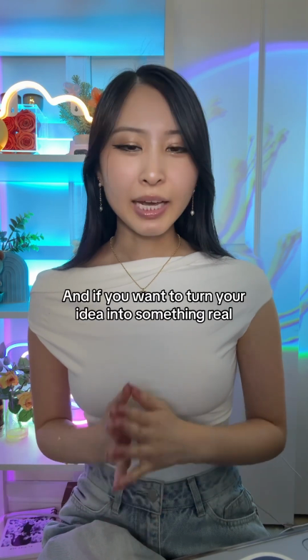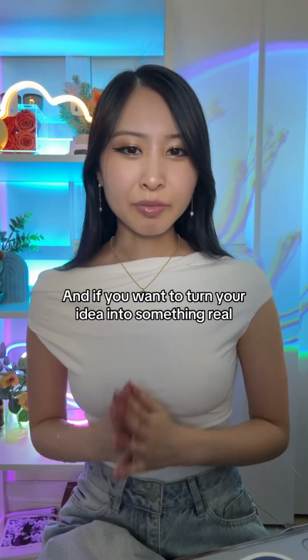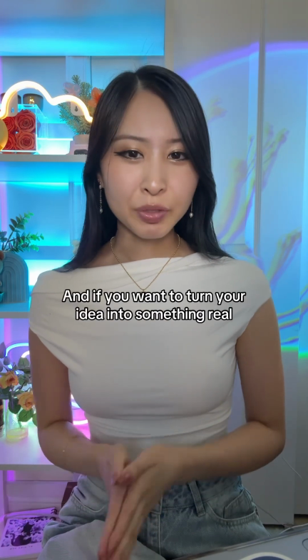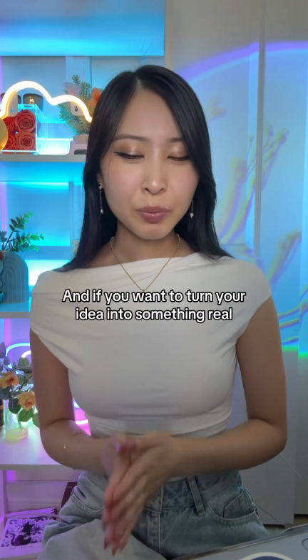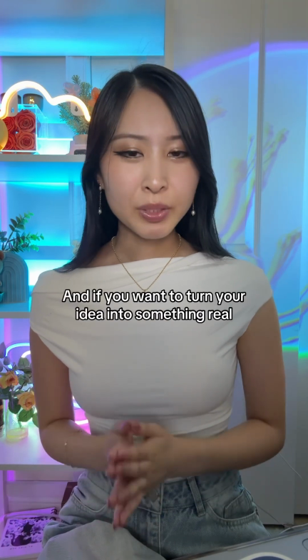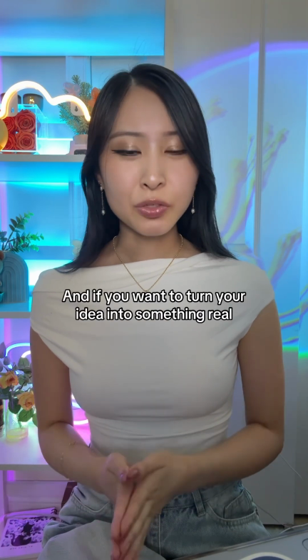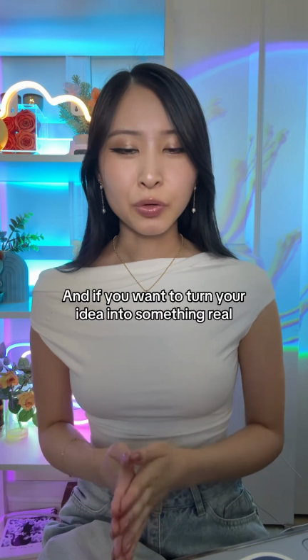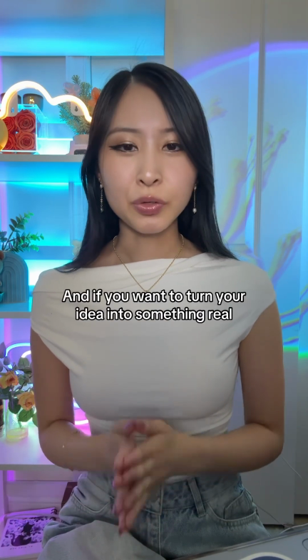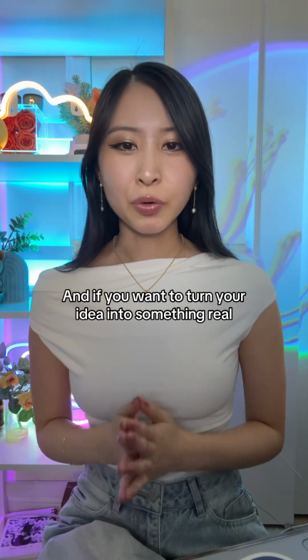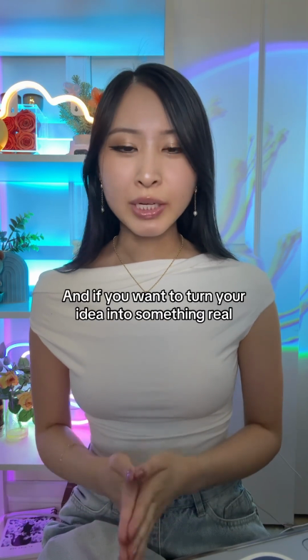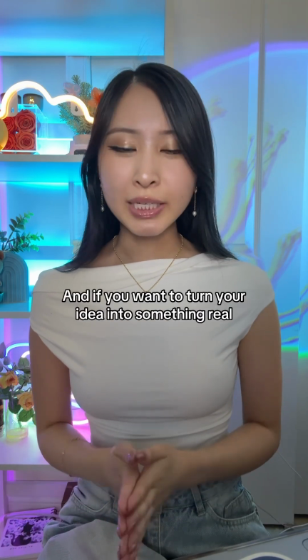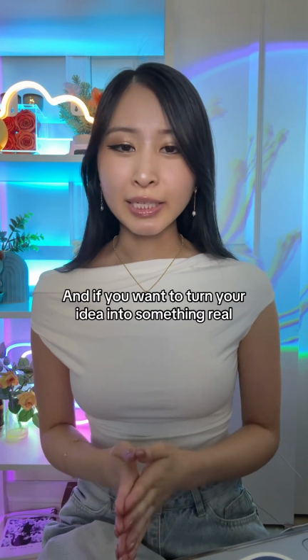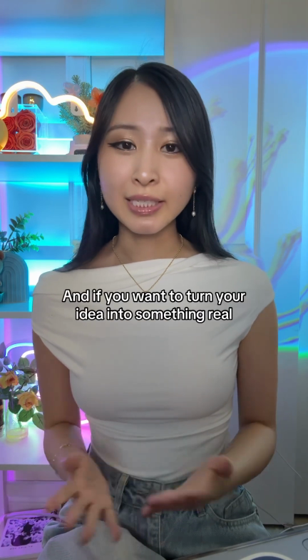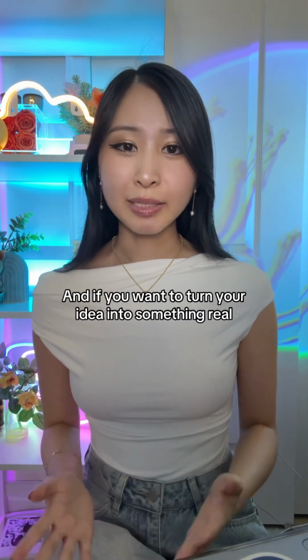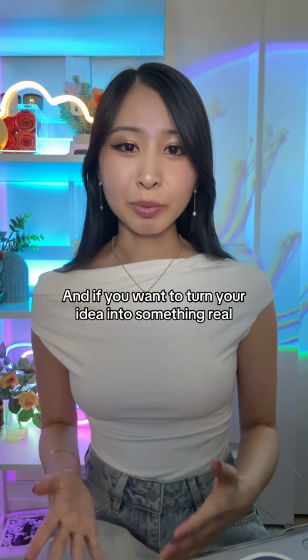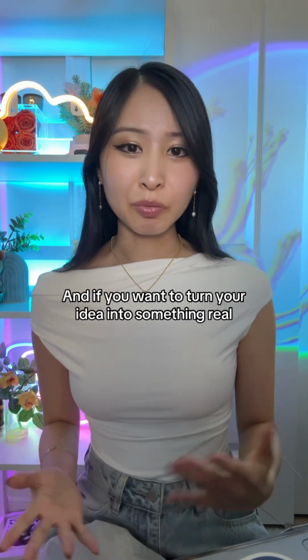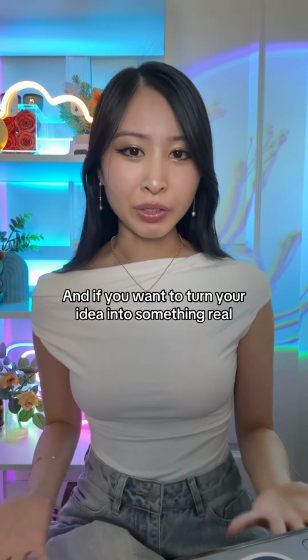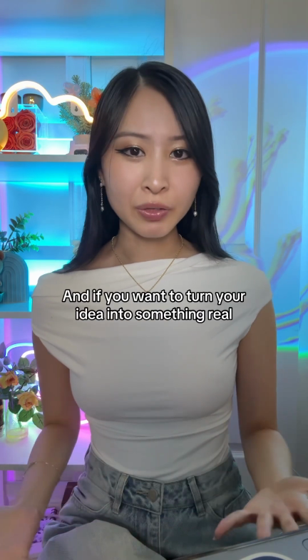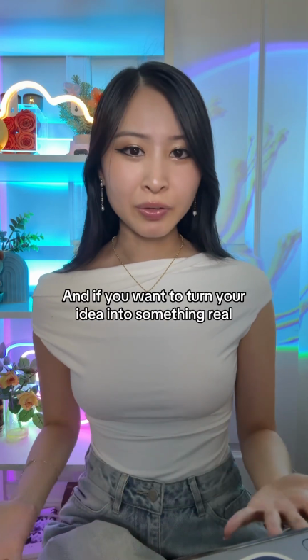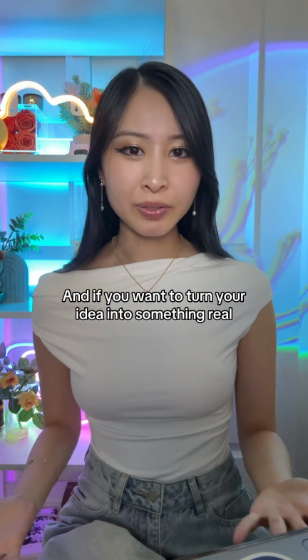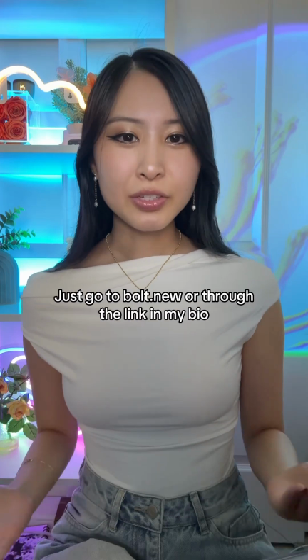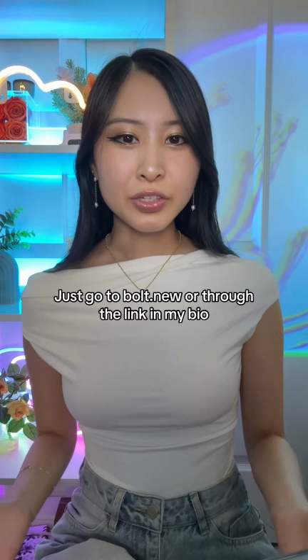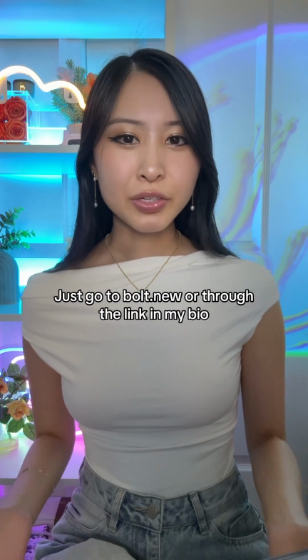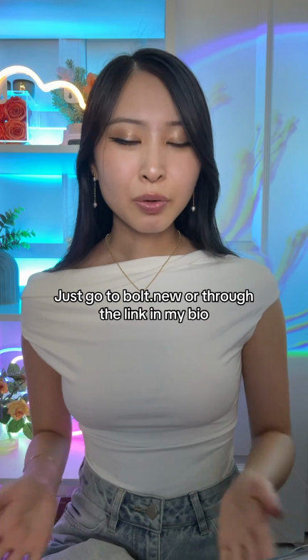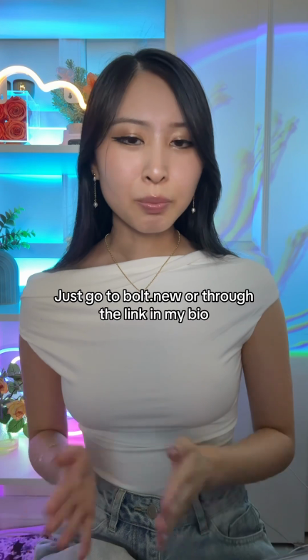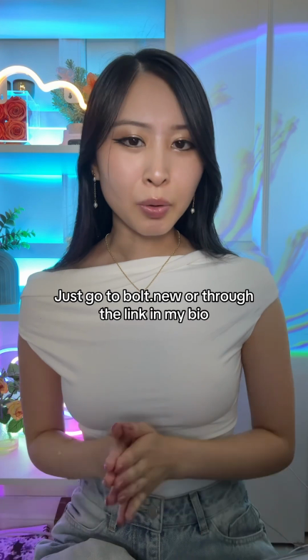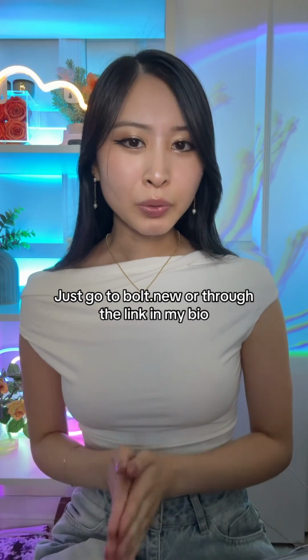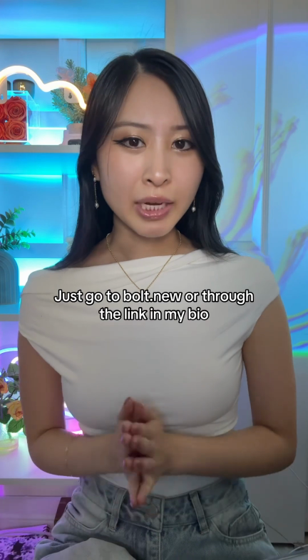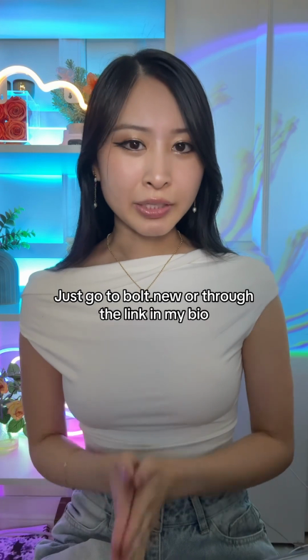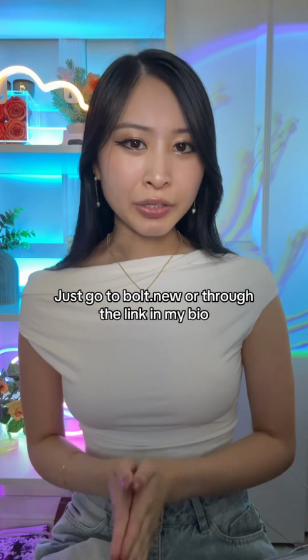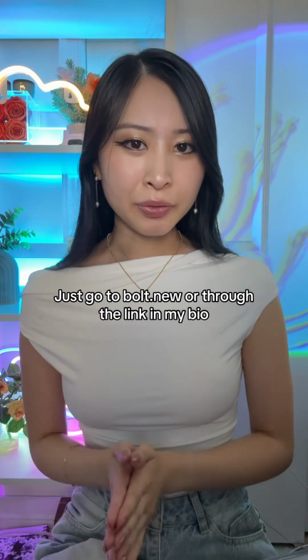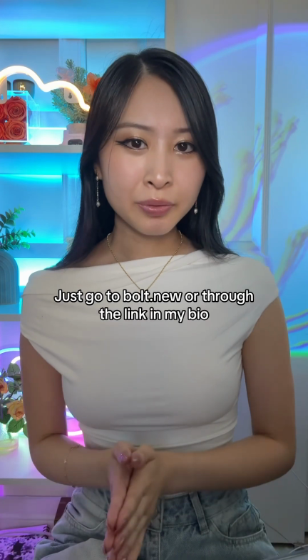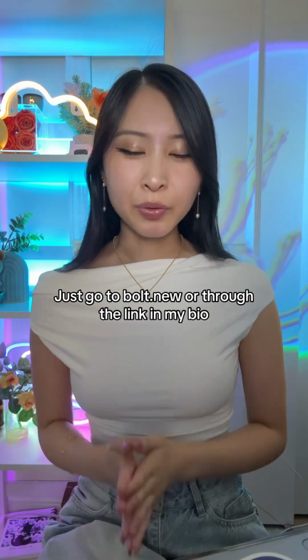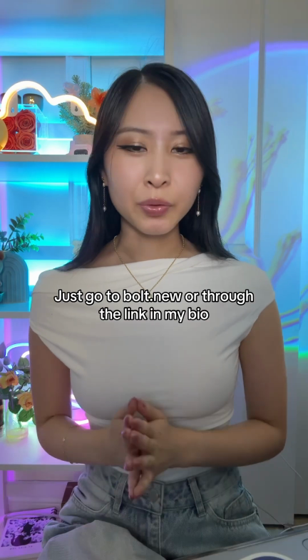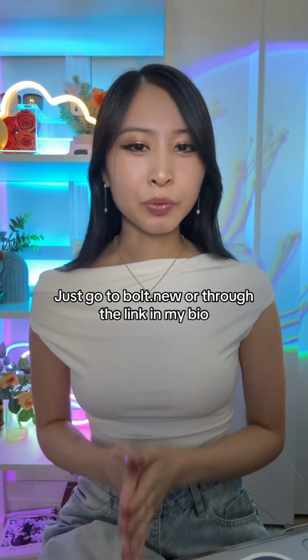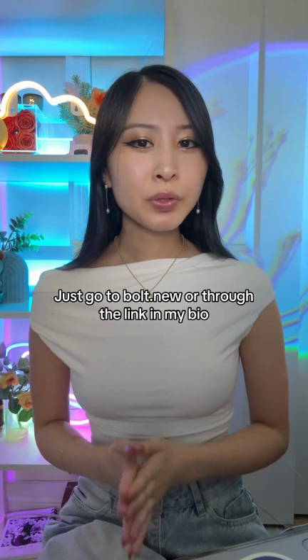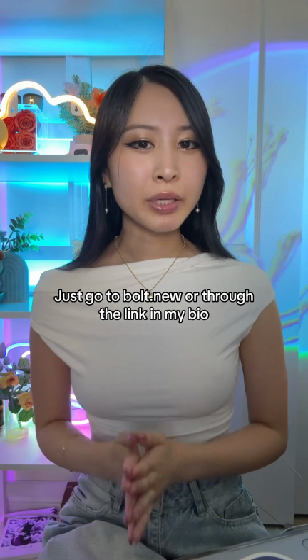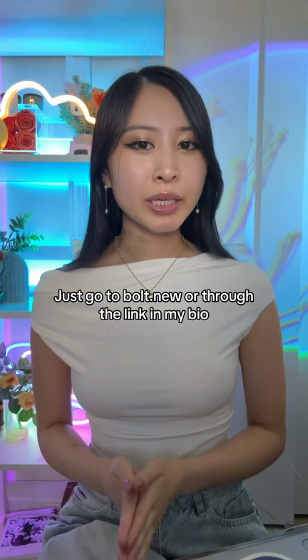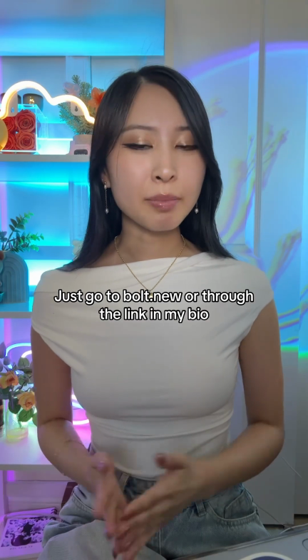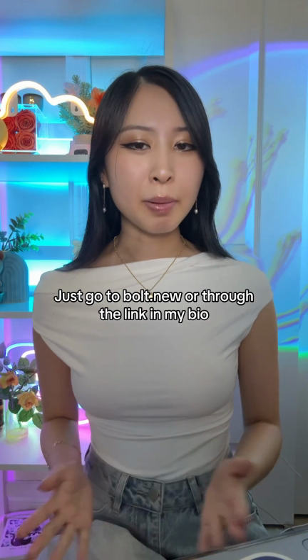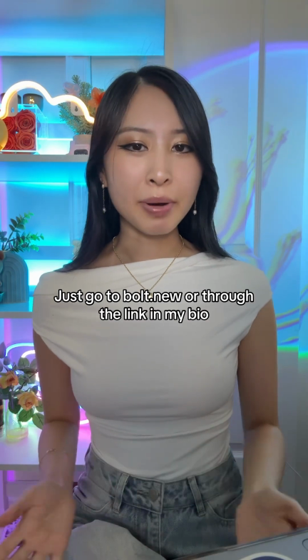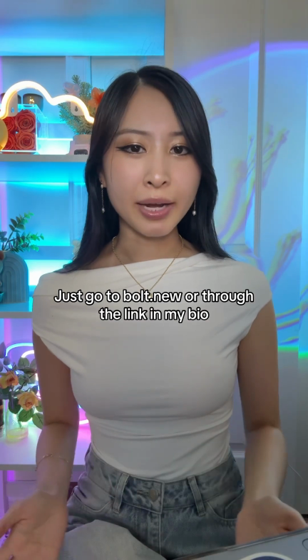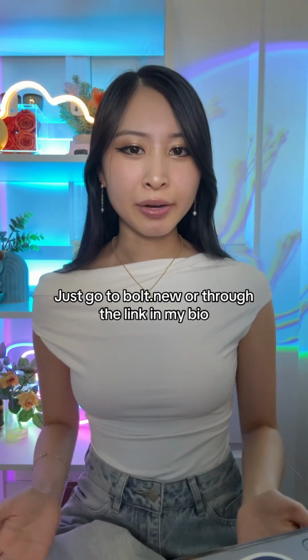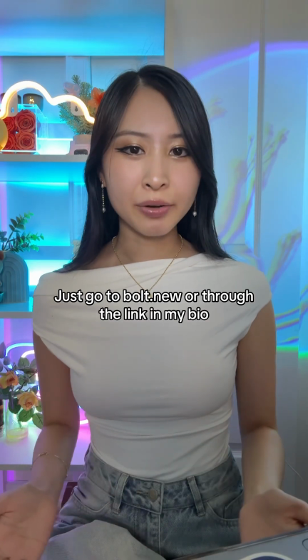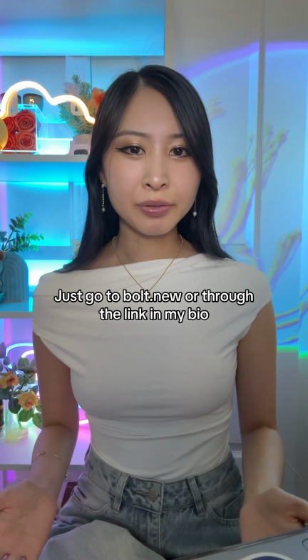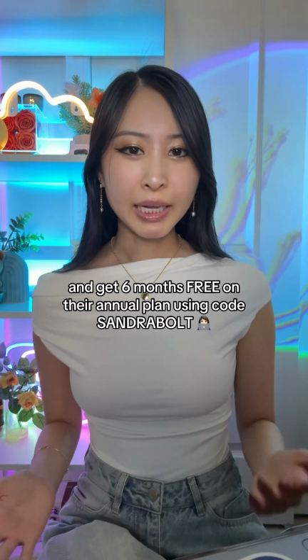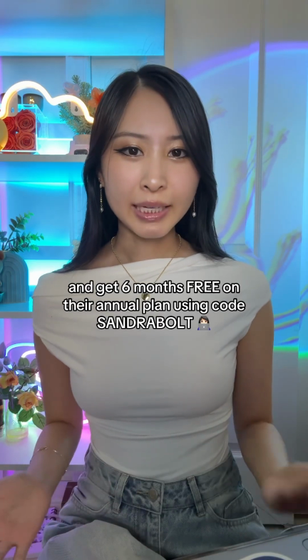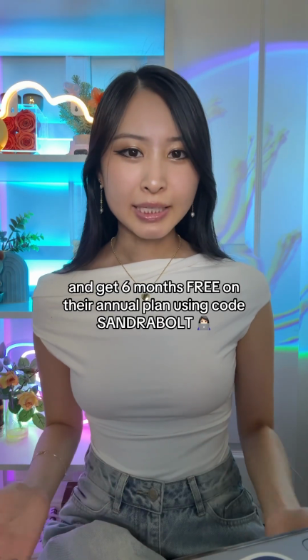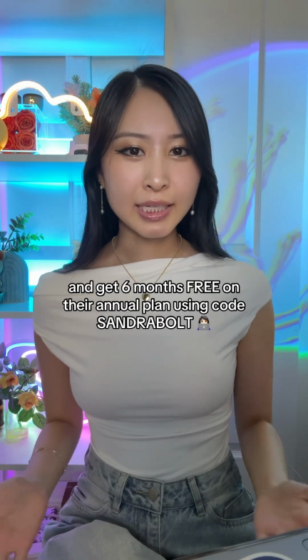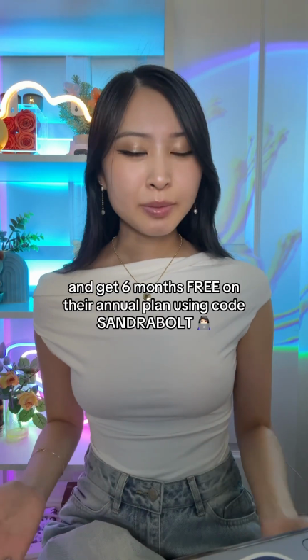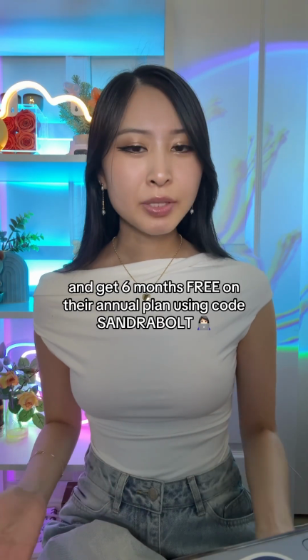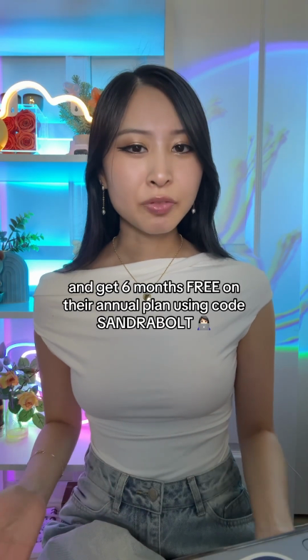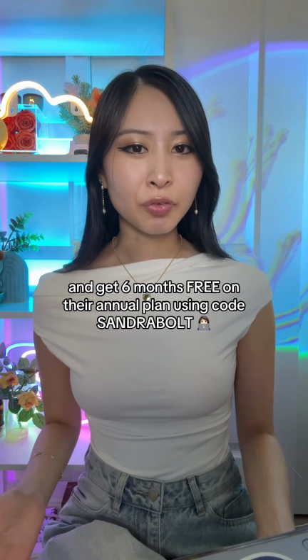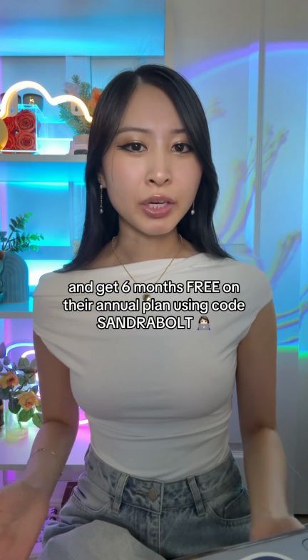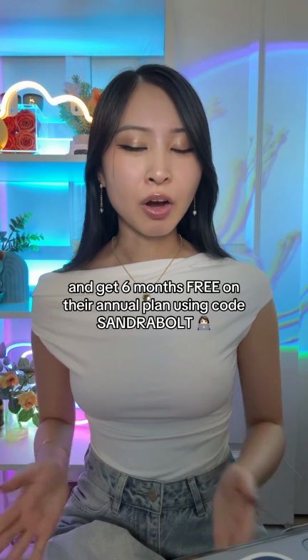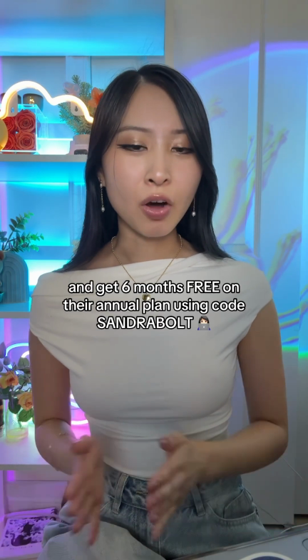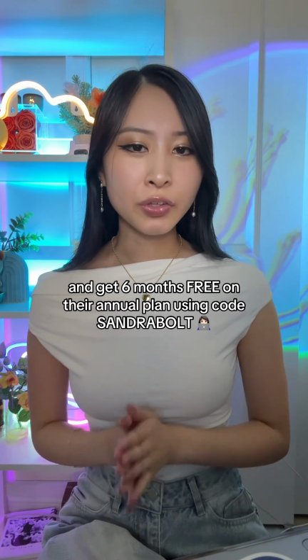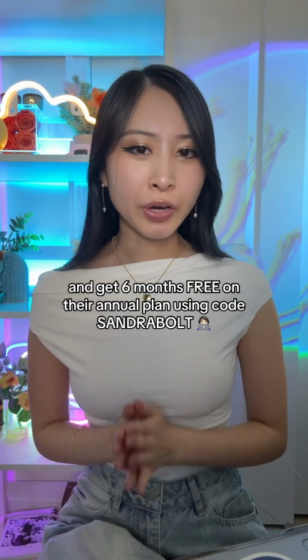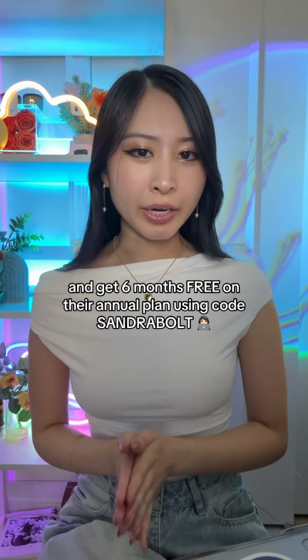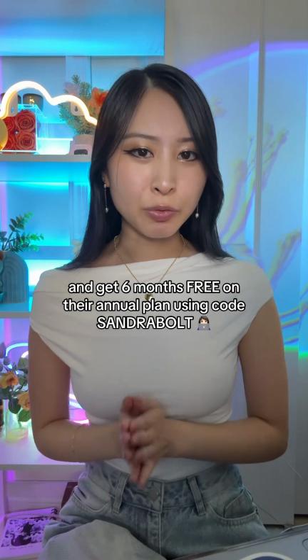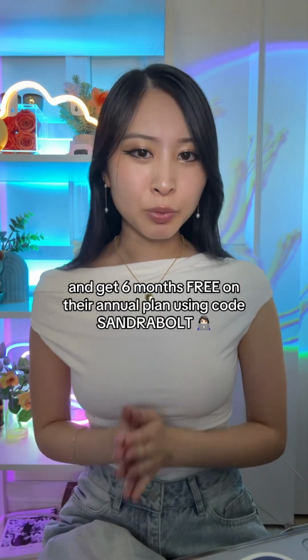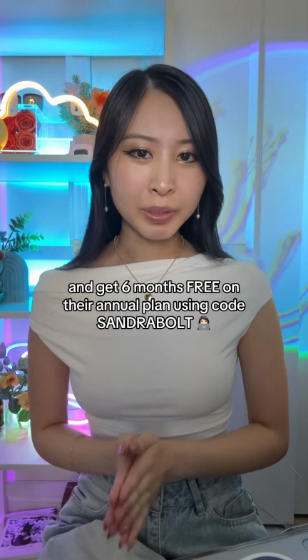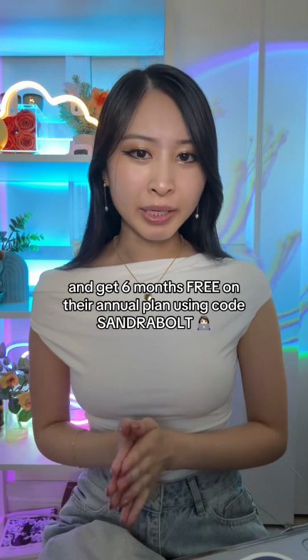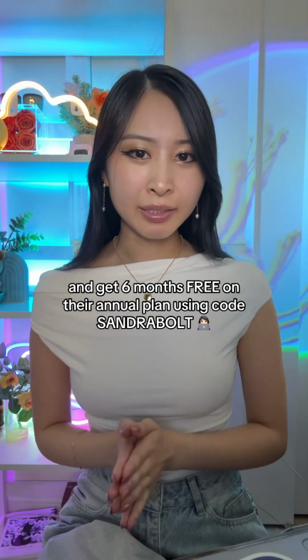And if you want to turn your idea into something real, just go to bolt.new or through the link in my bio and get six months free on their annual plan using code Sandra Bolt.